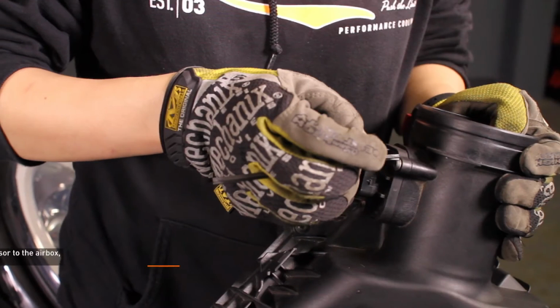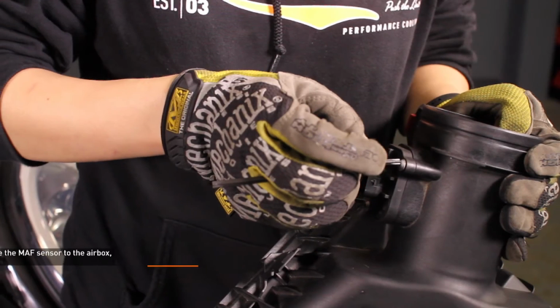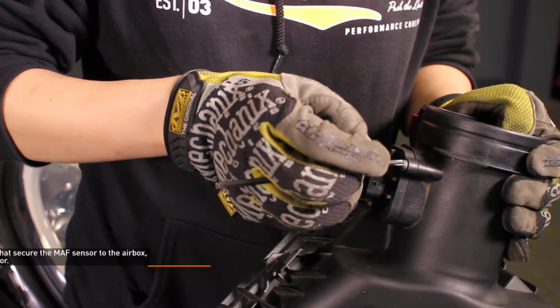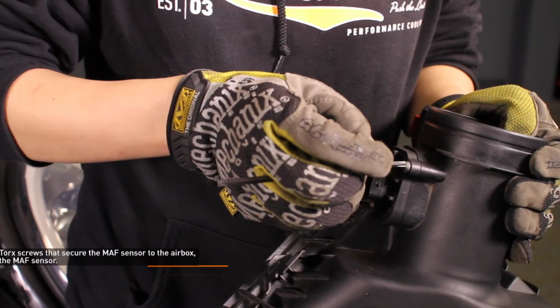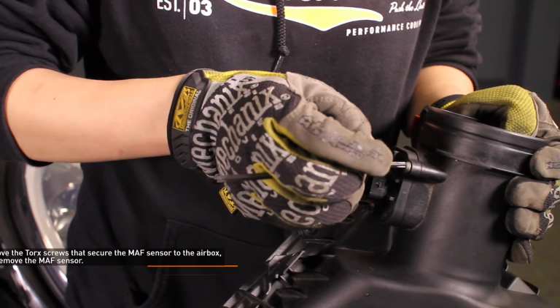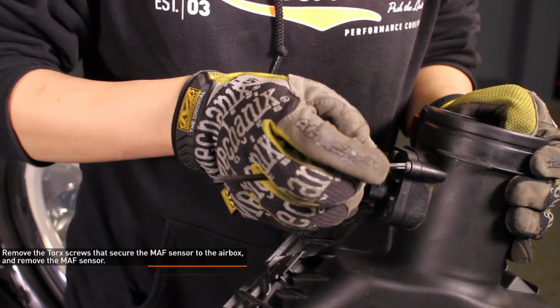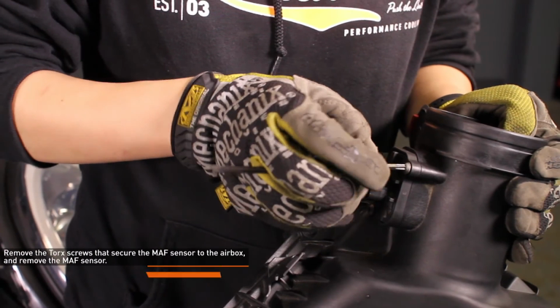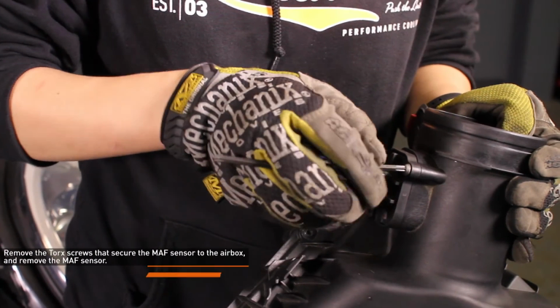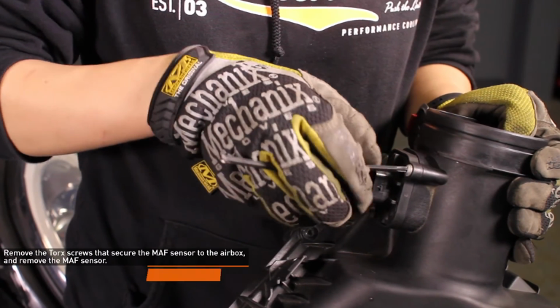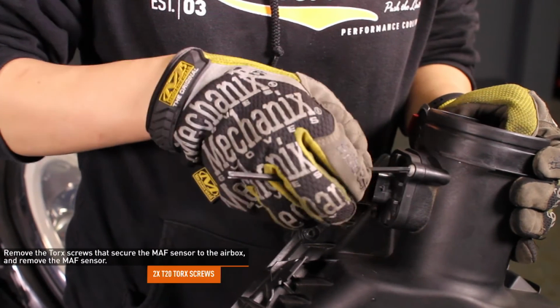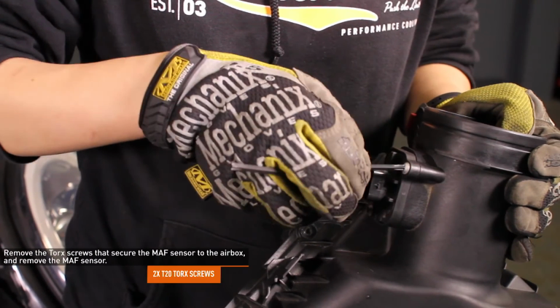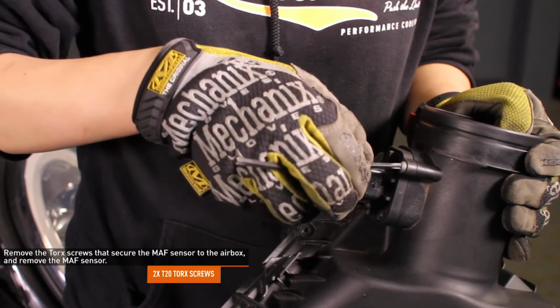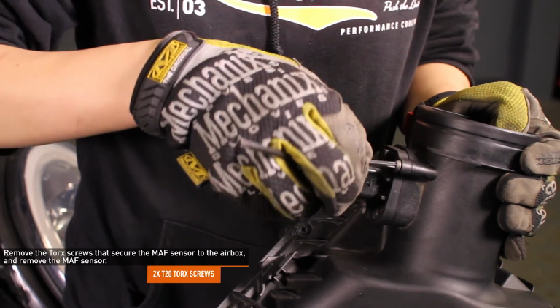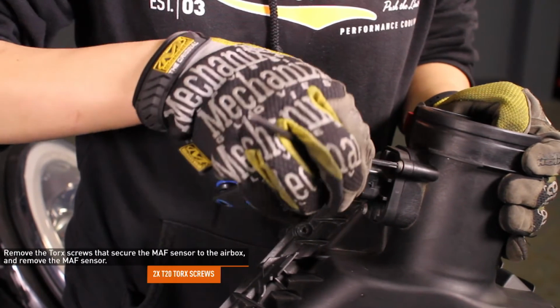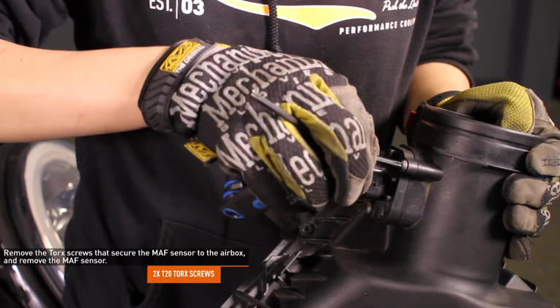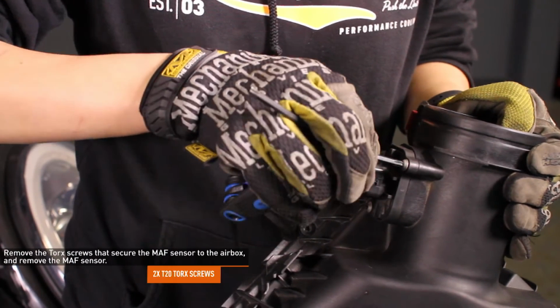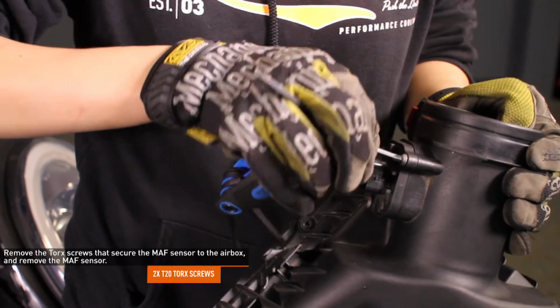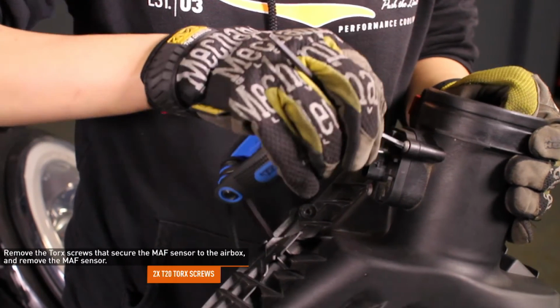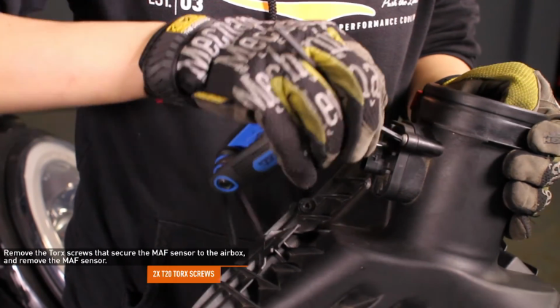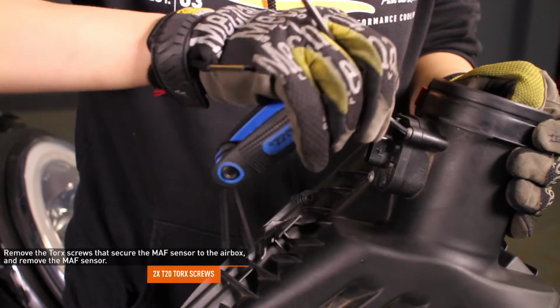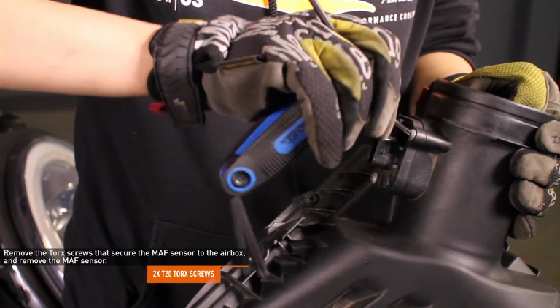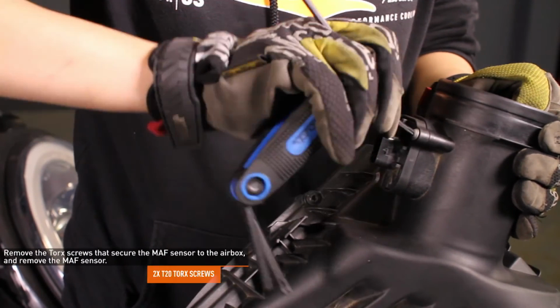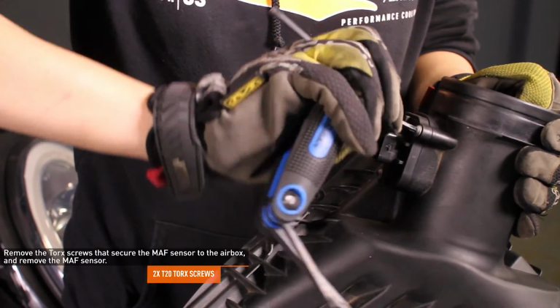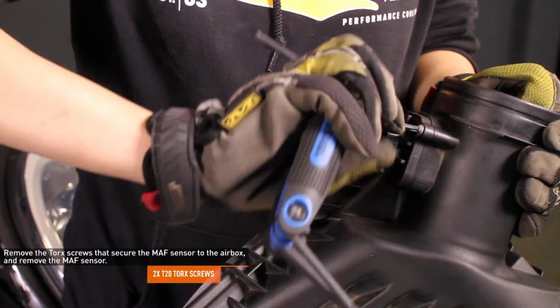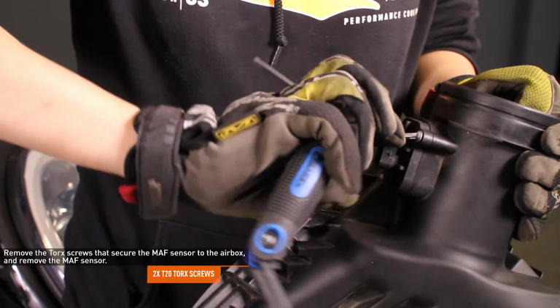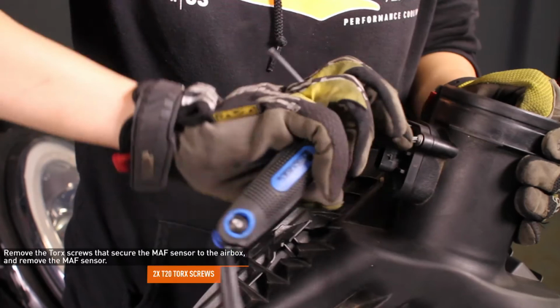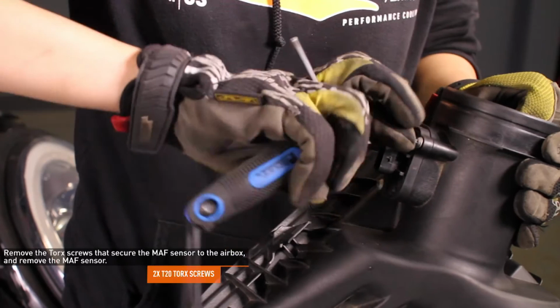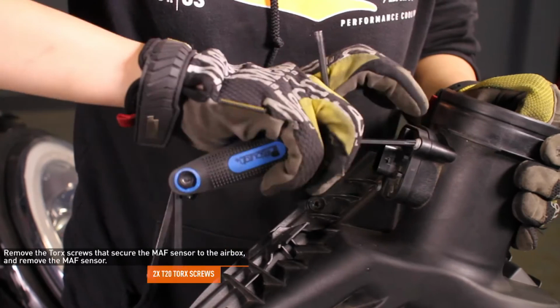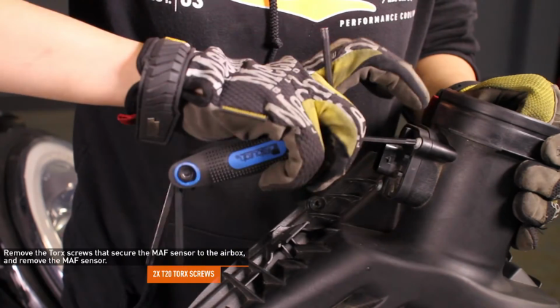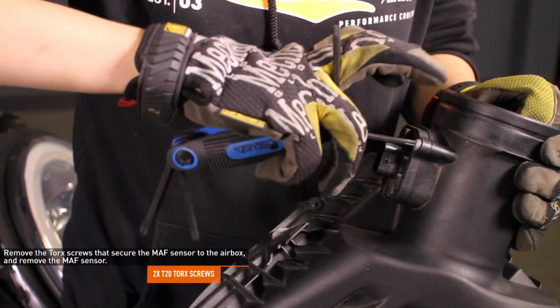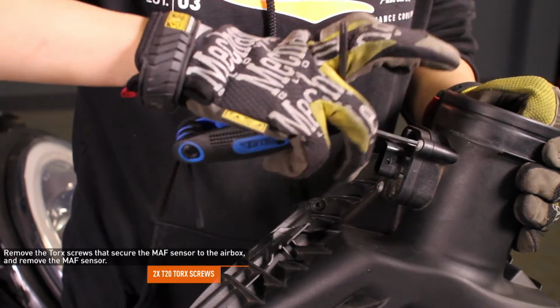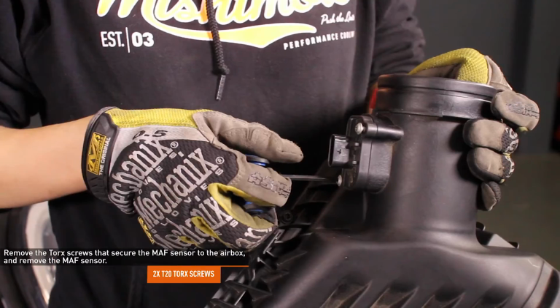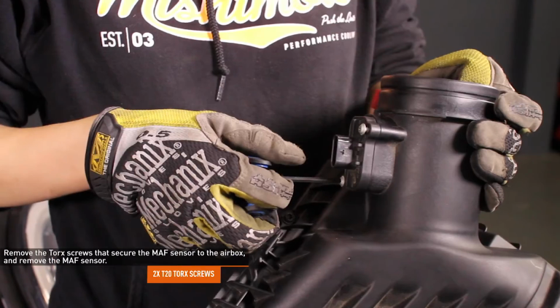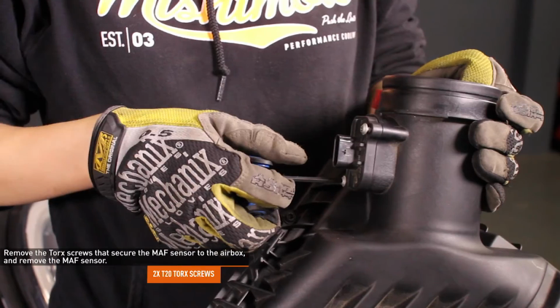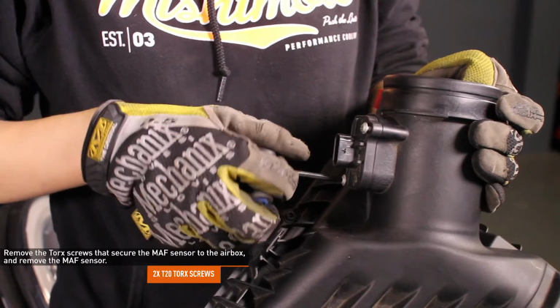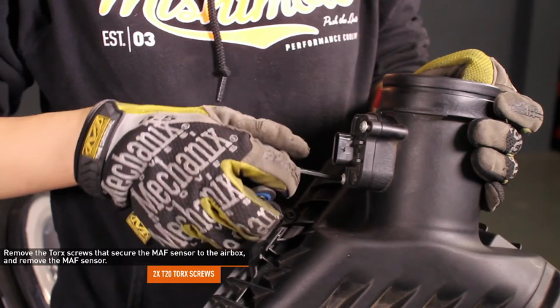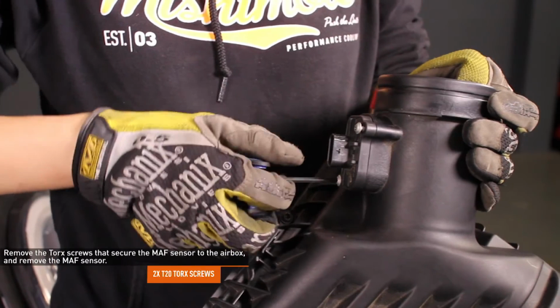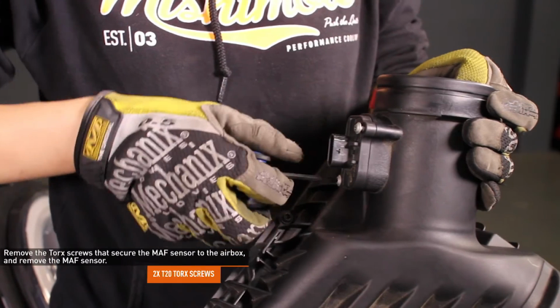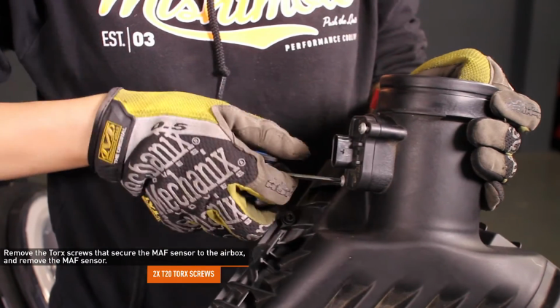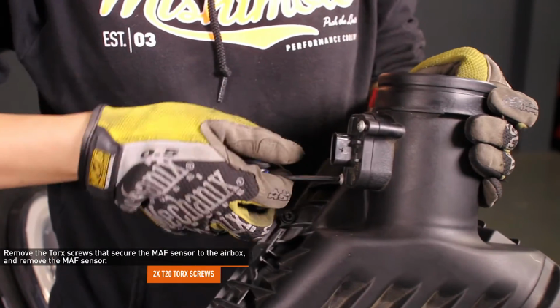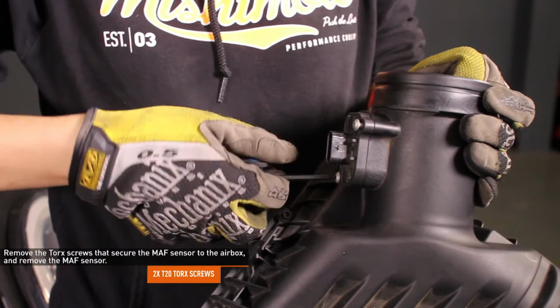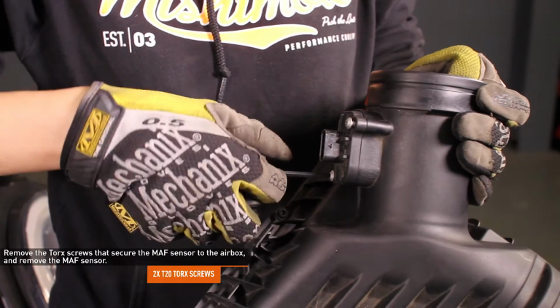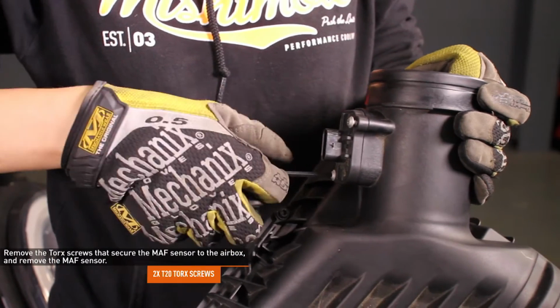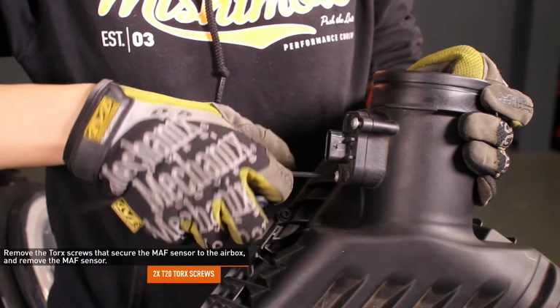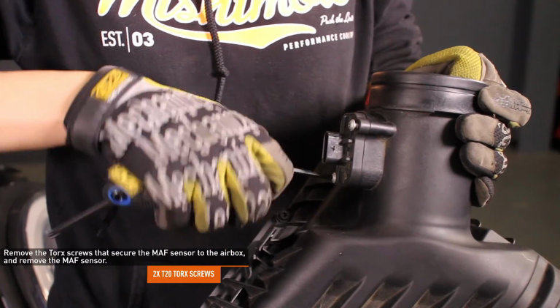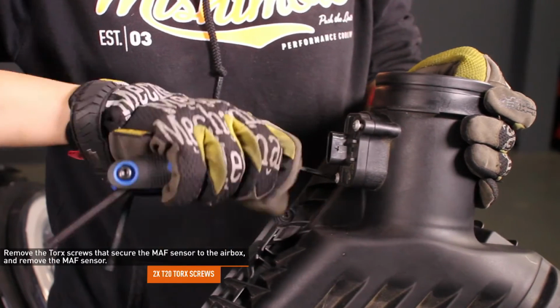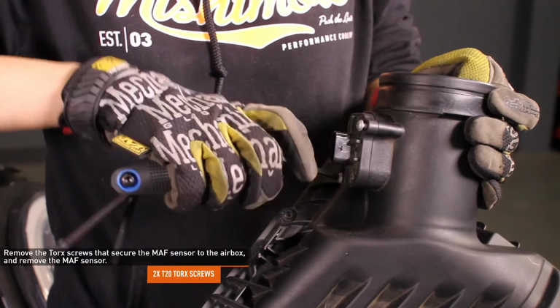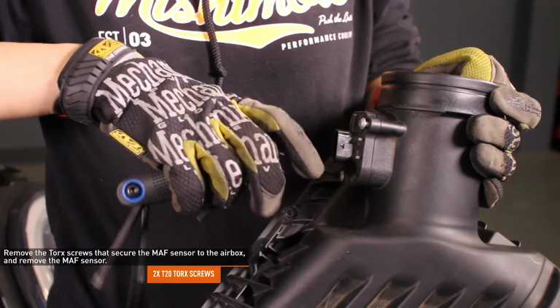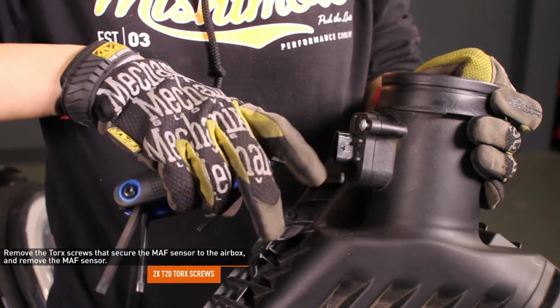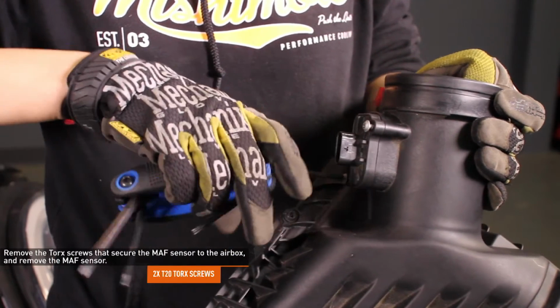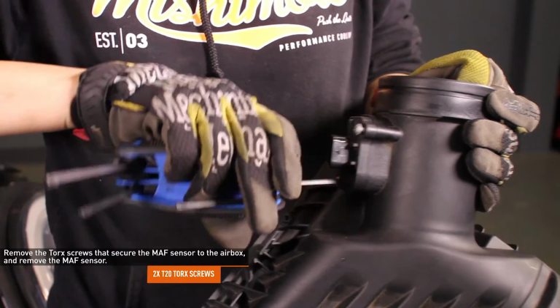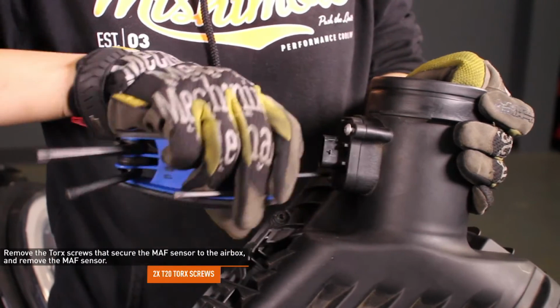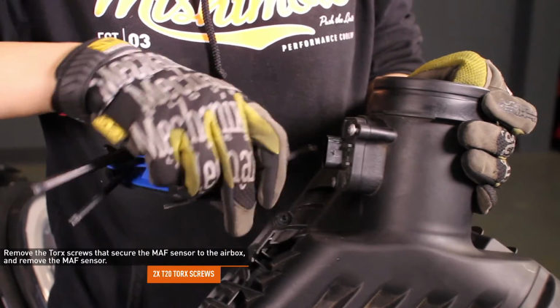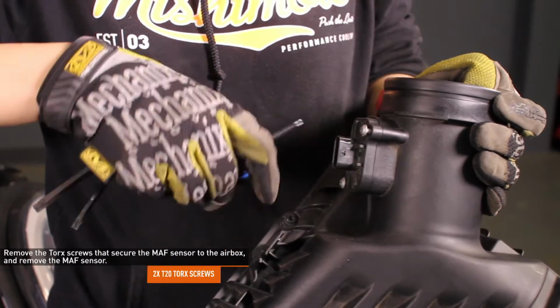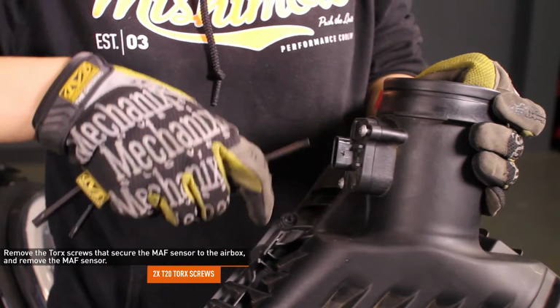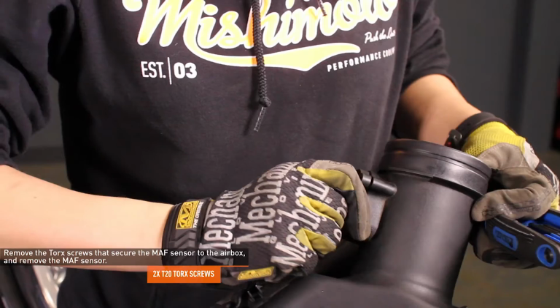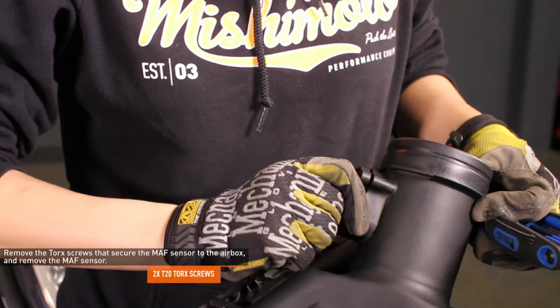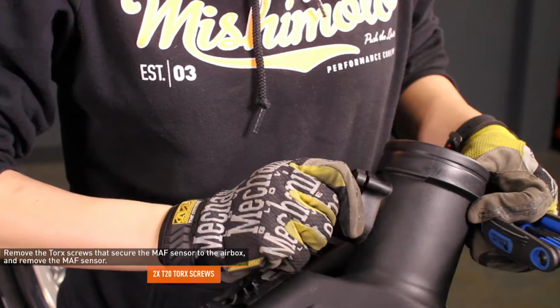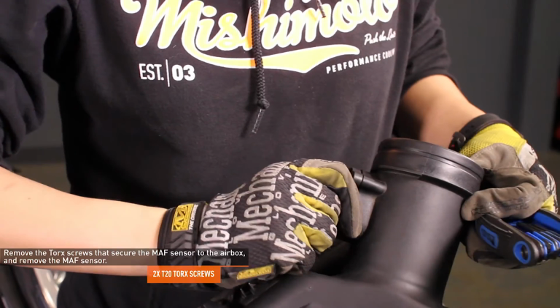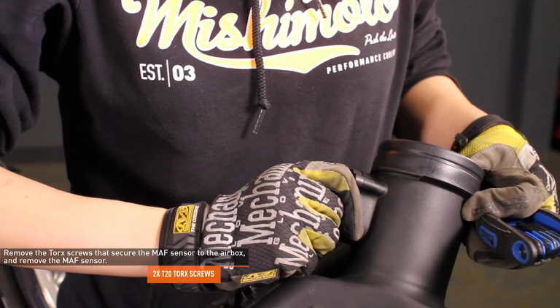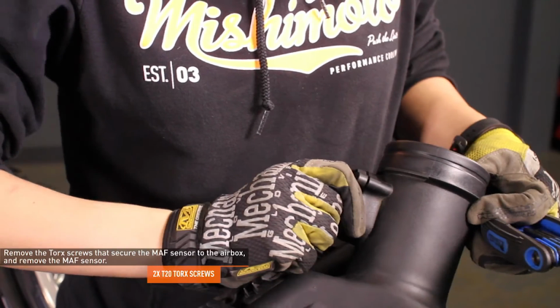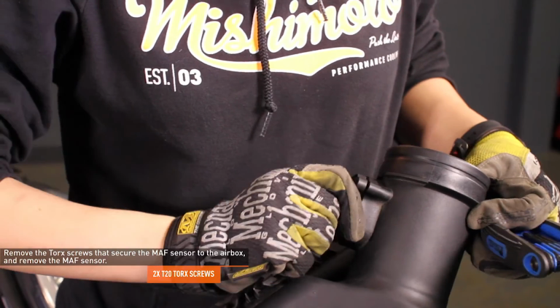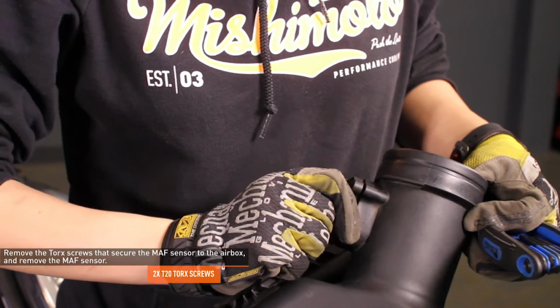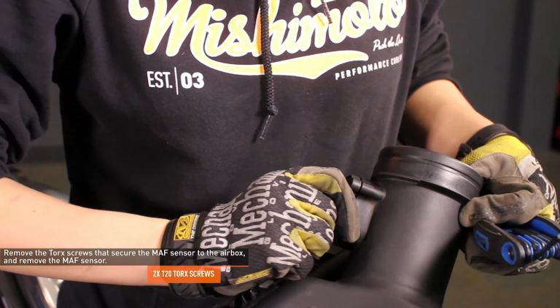Remove the two T20 Torx screws that secure the mass airflow sensor to the airbox. Then remove the mass airflow sensor by sliding it out.